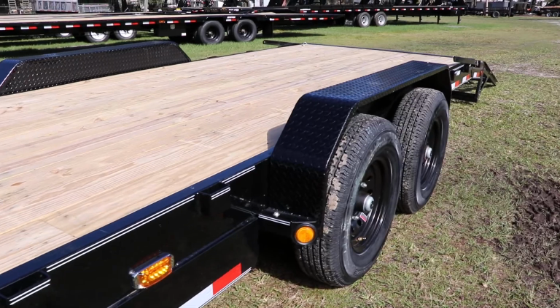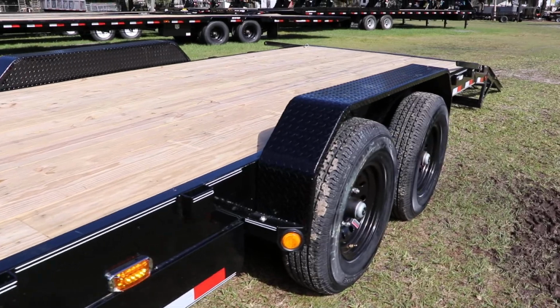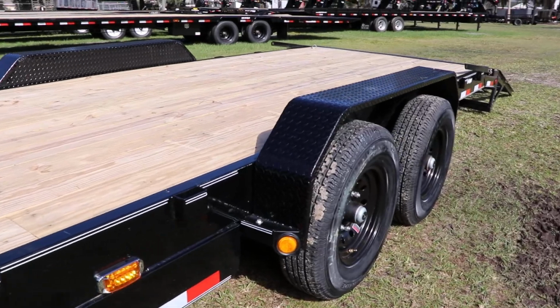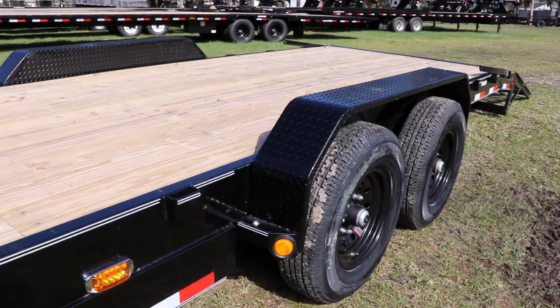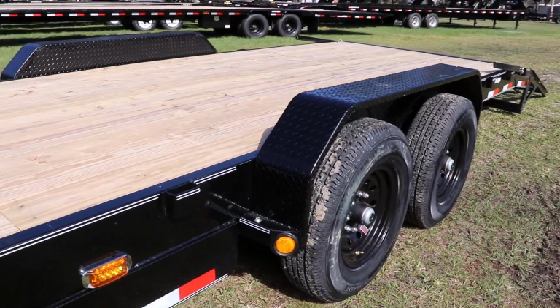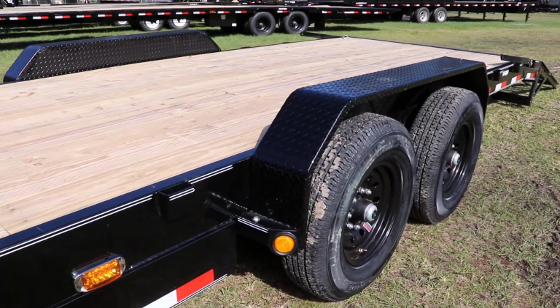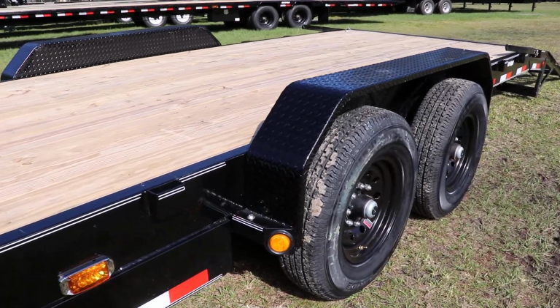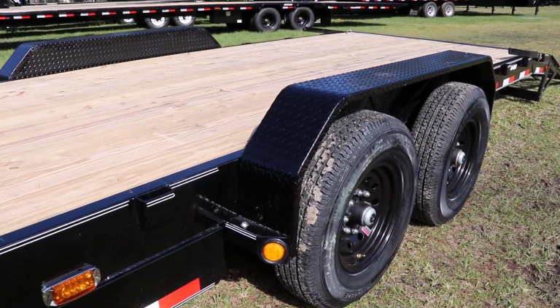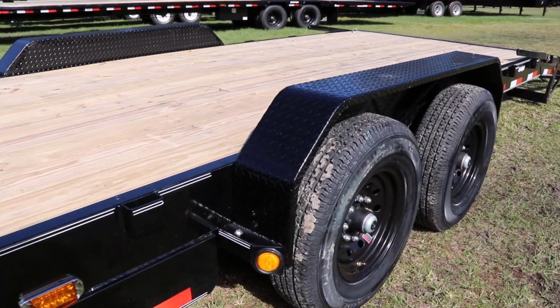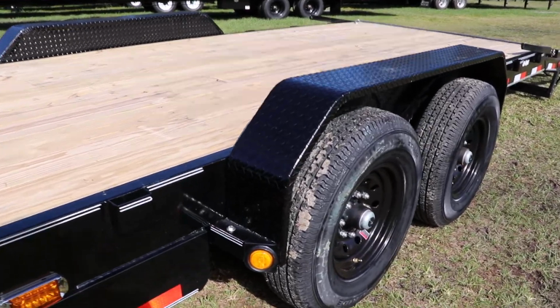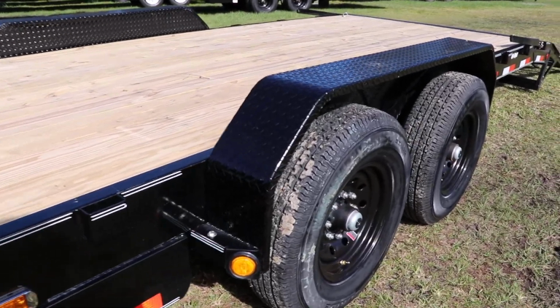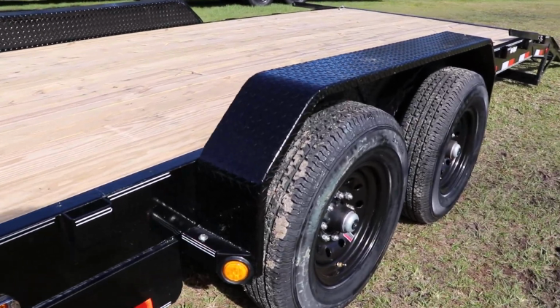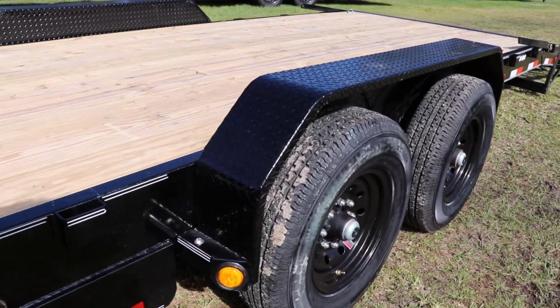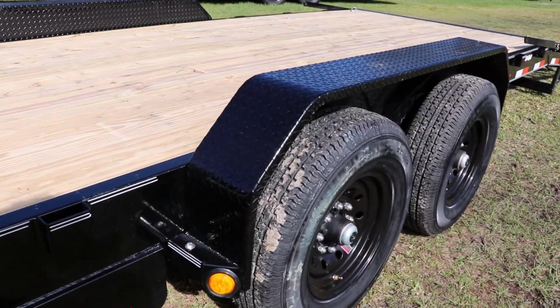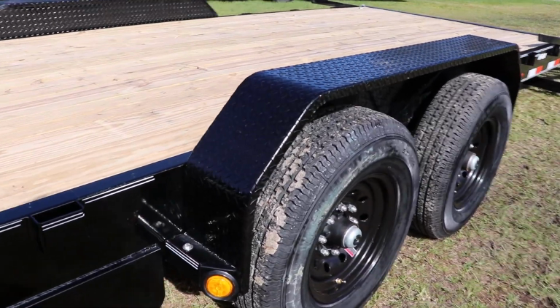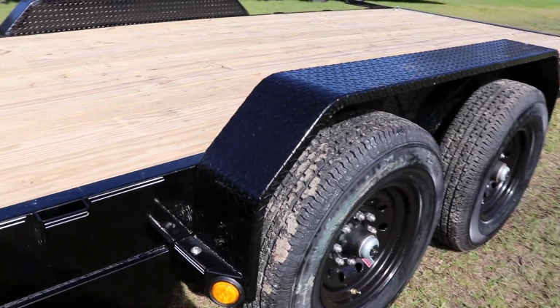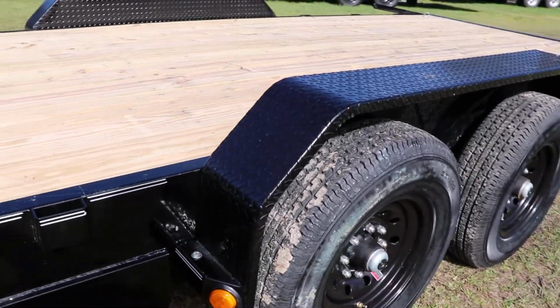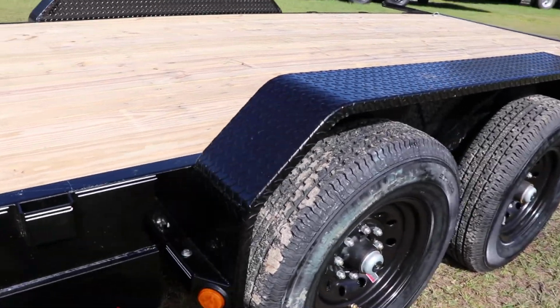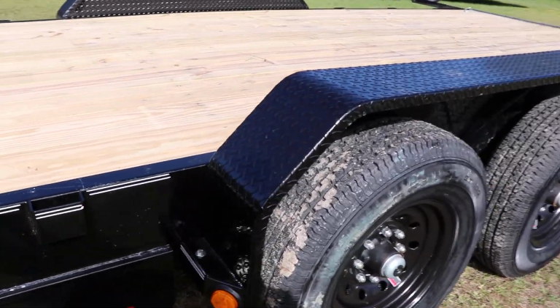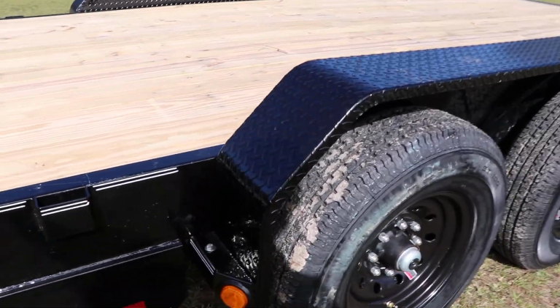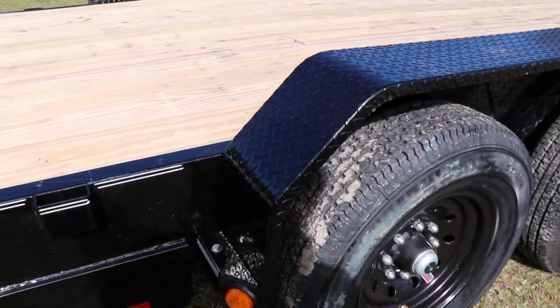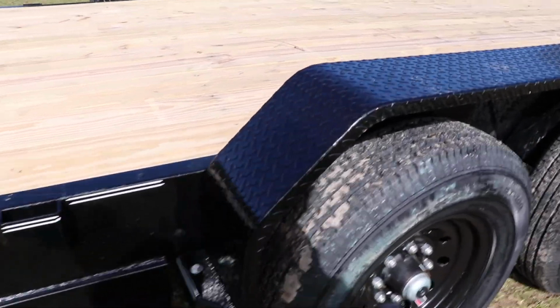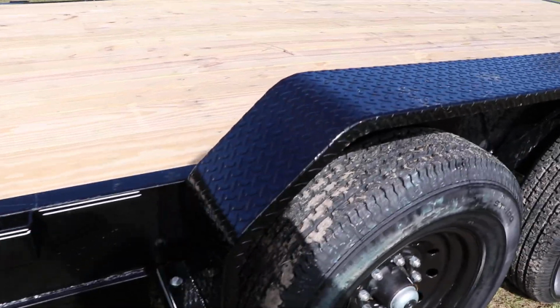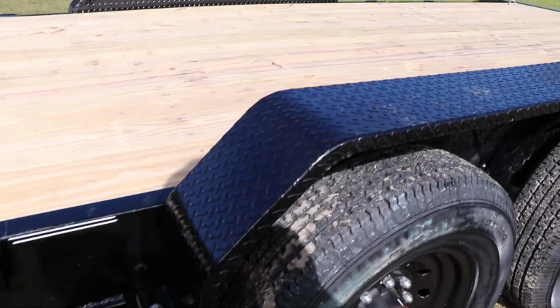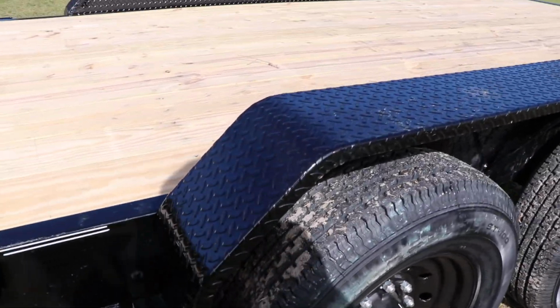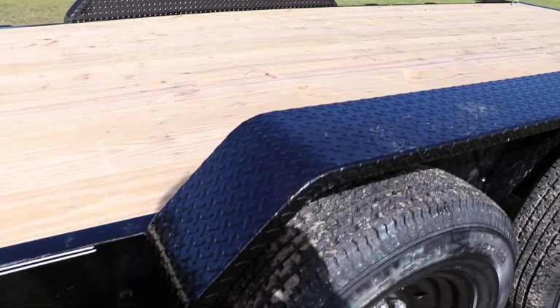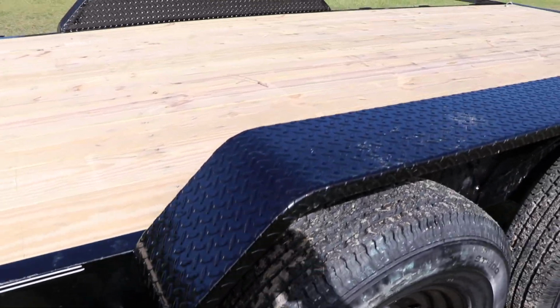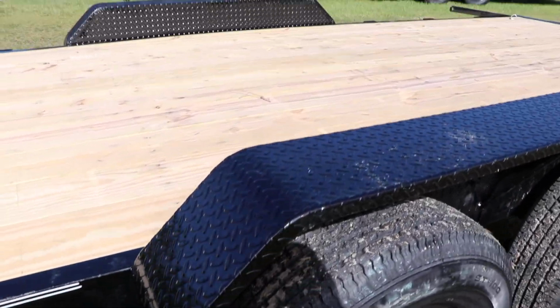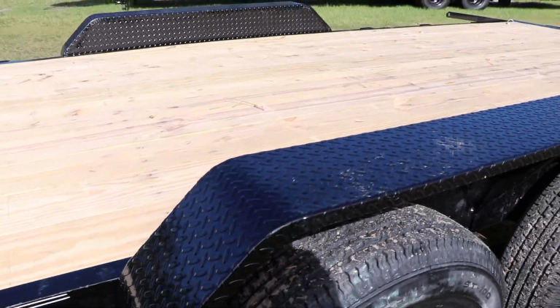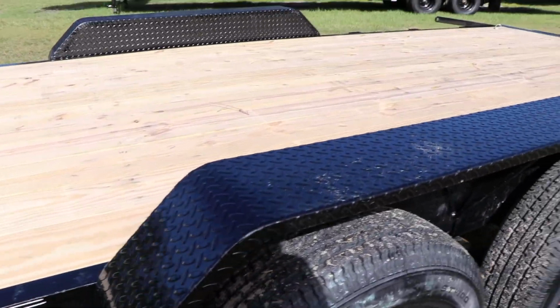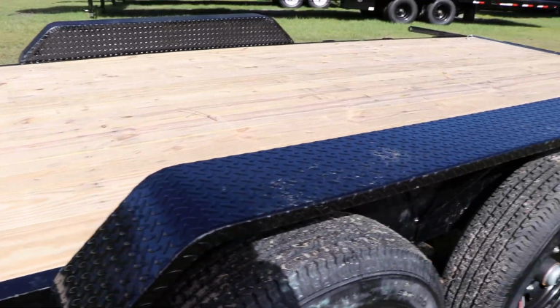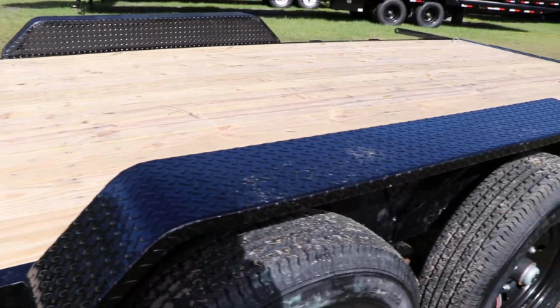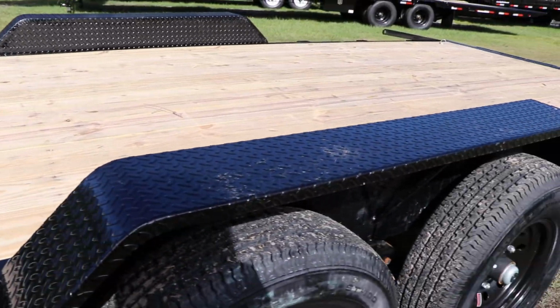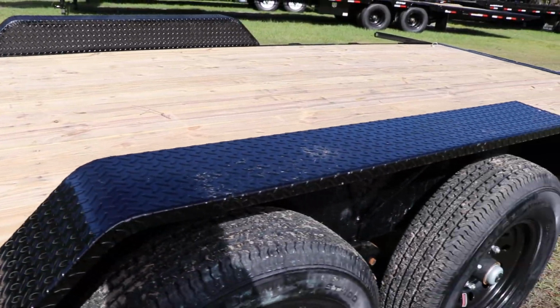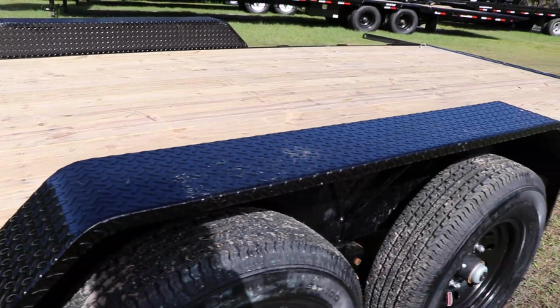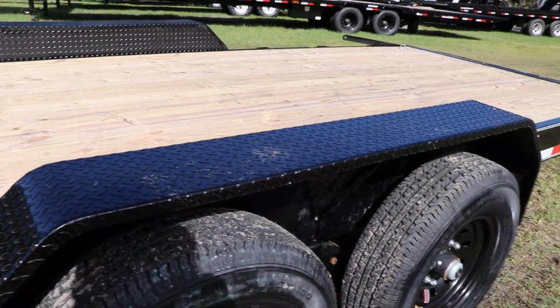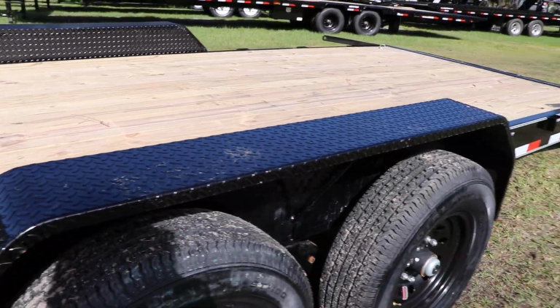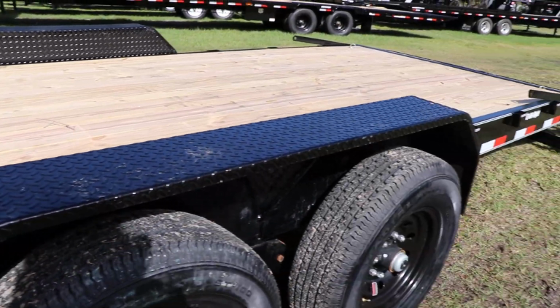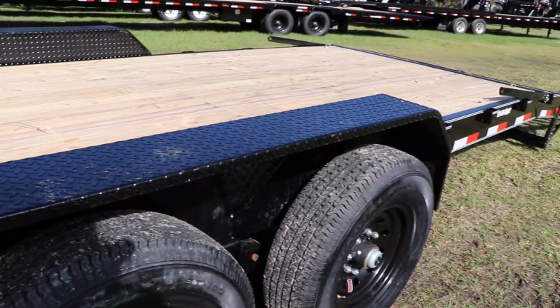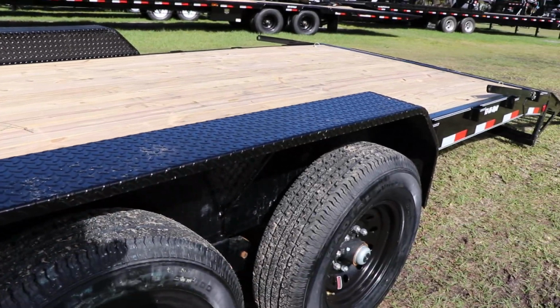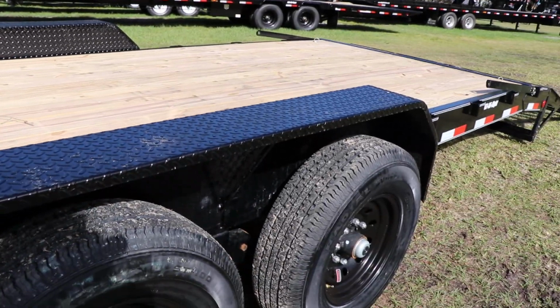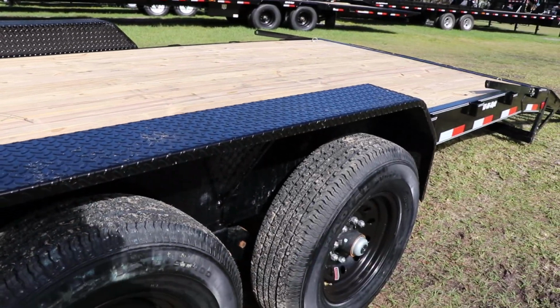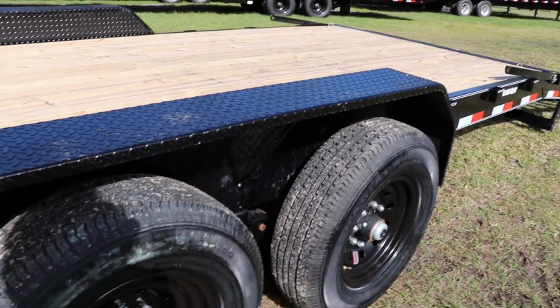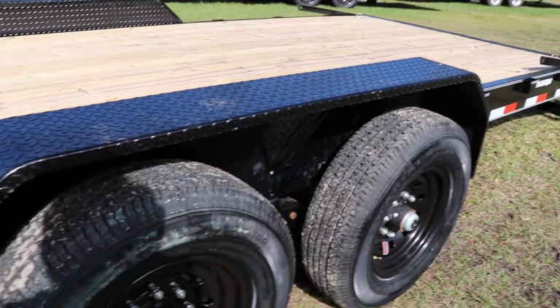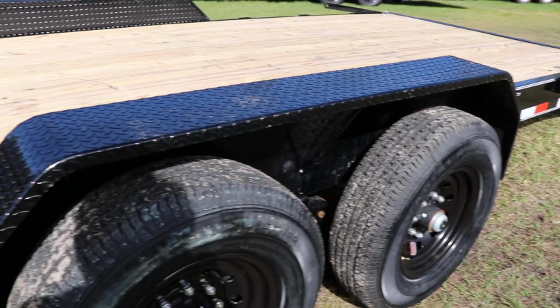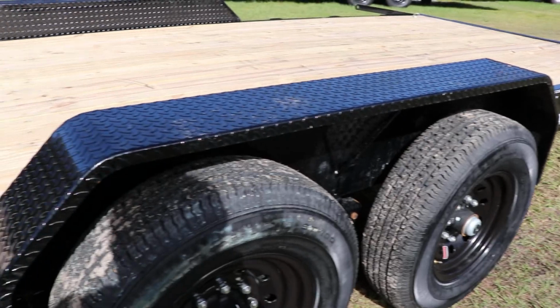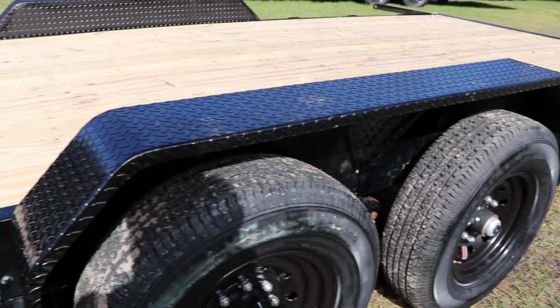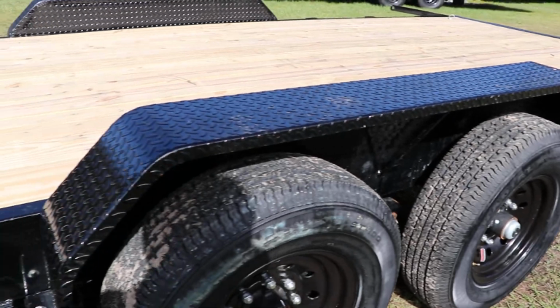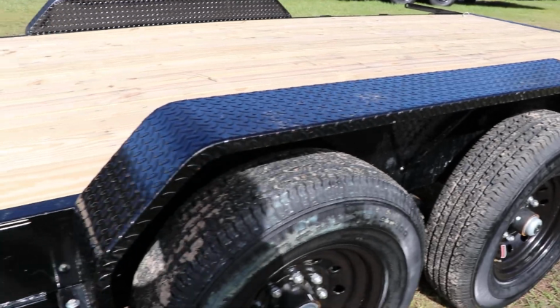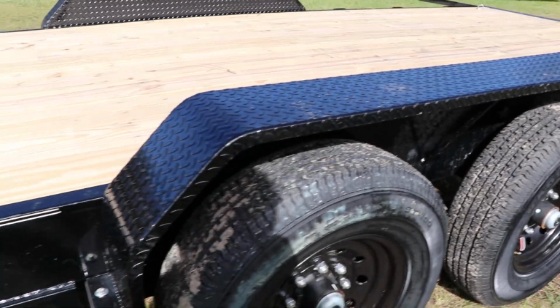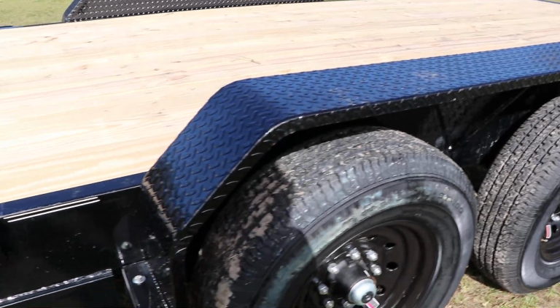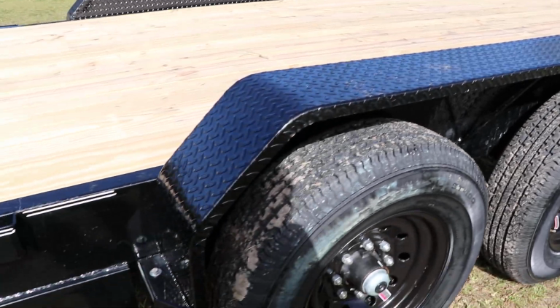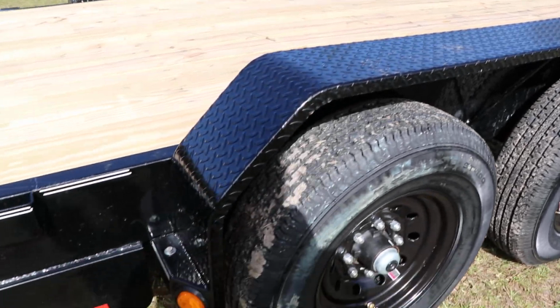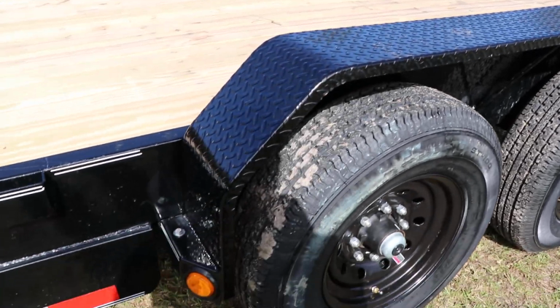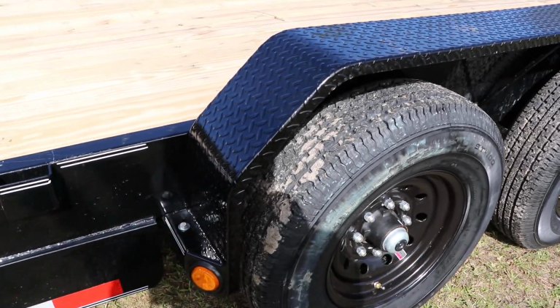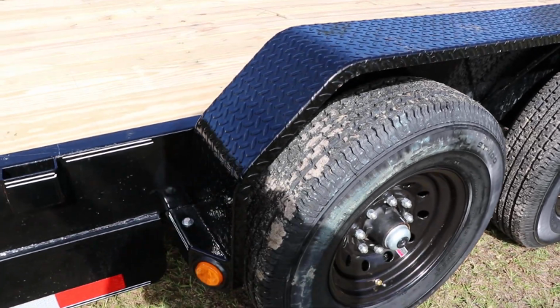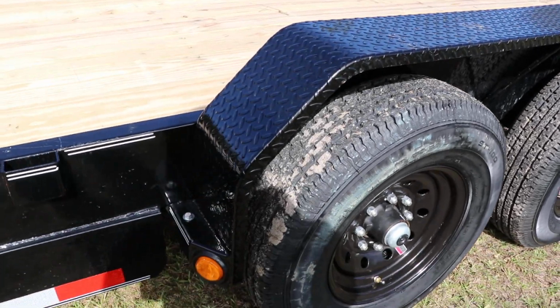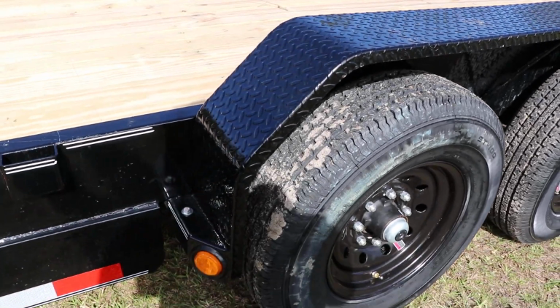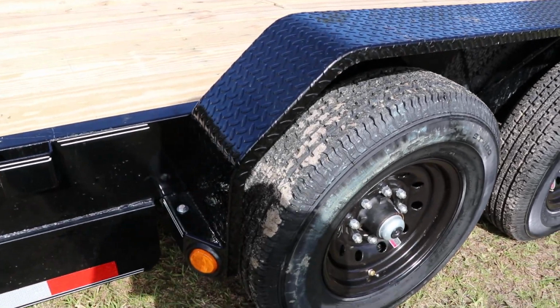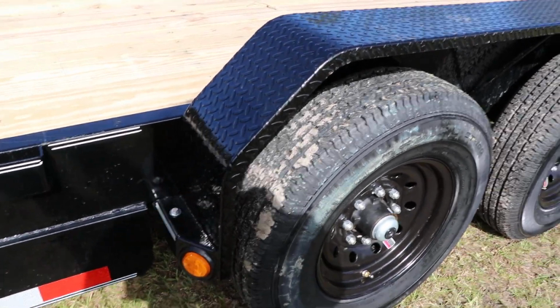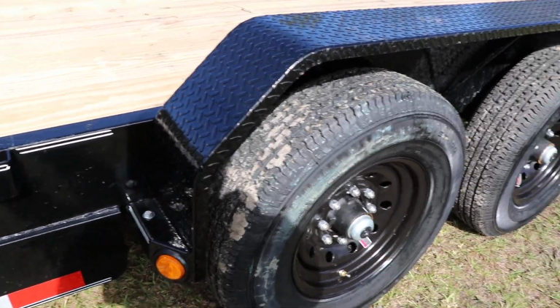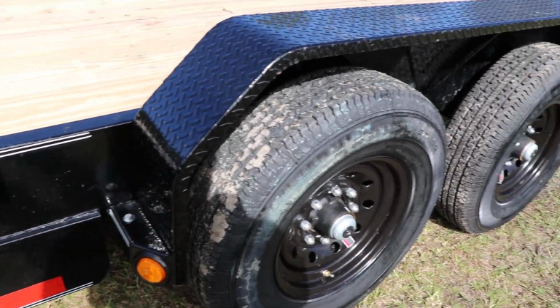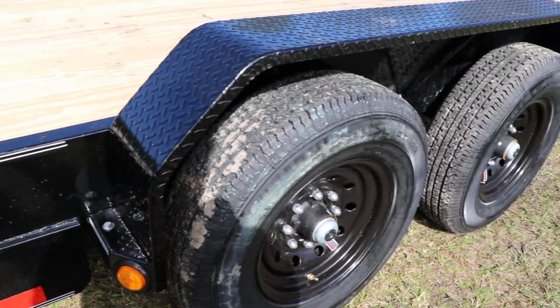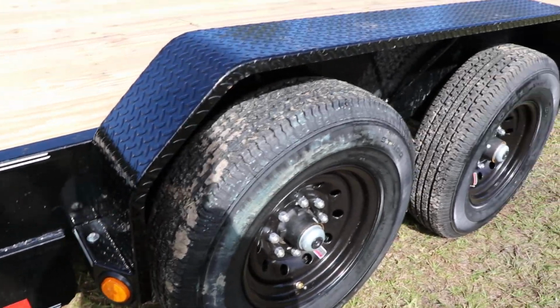Here we have the tread plate fenders — these fenders are removable.